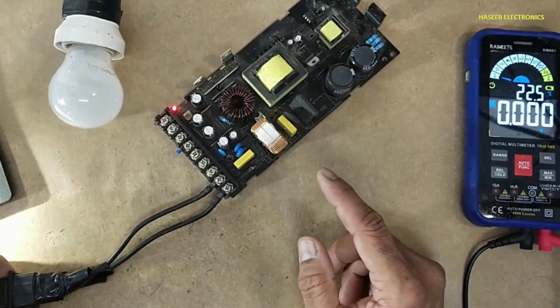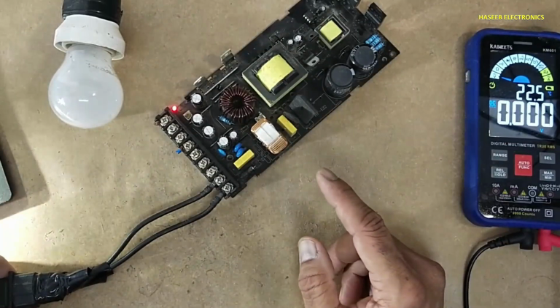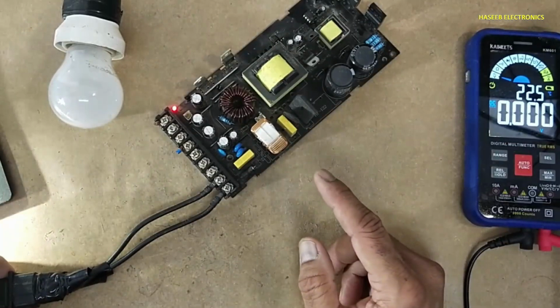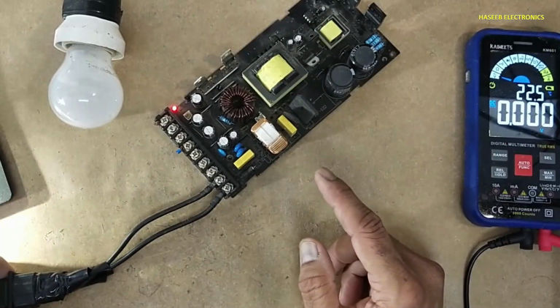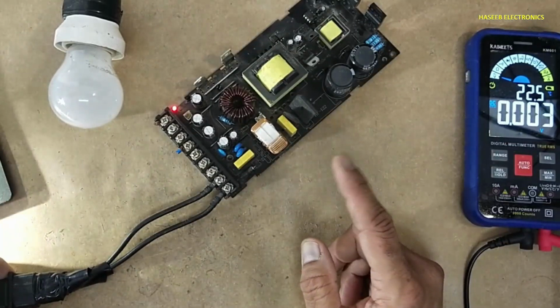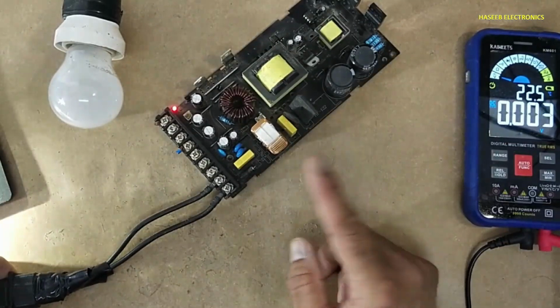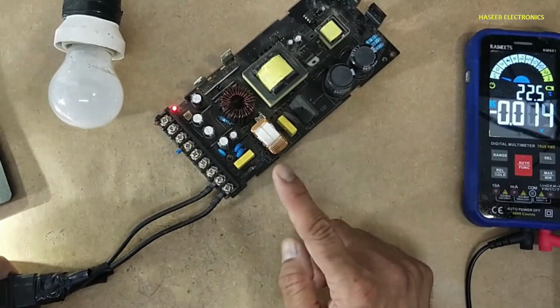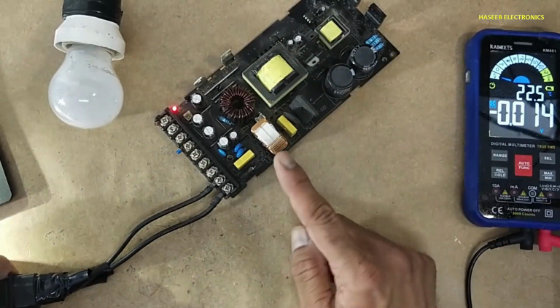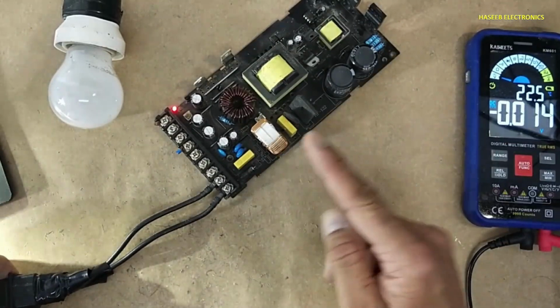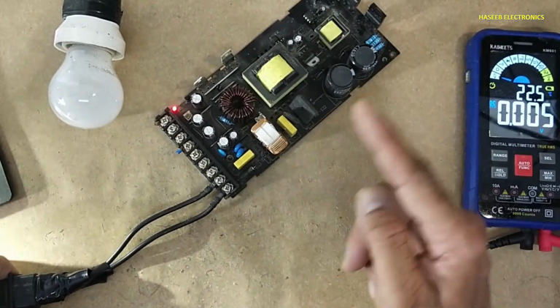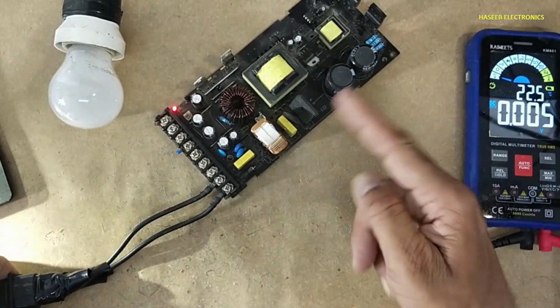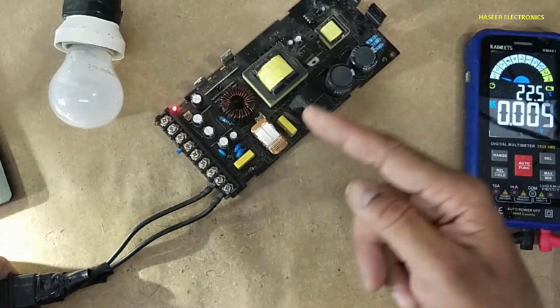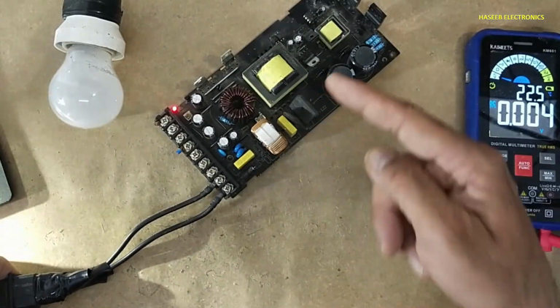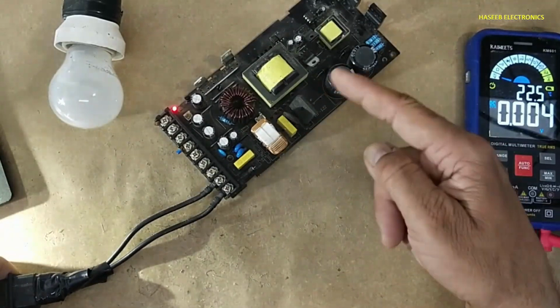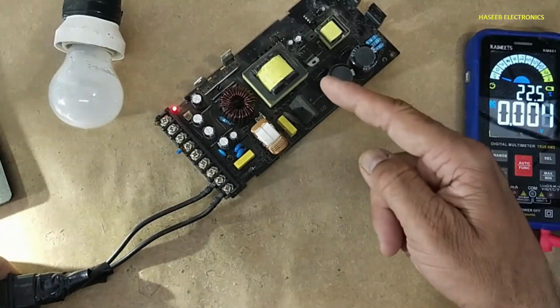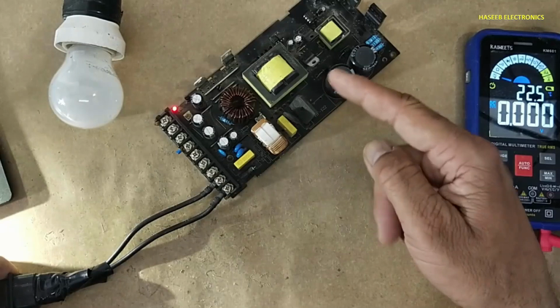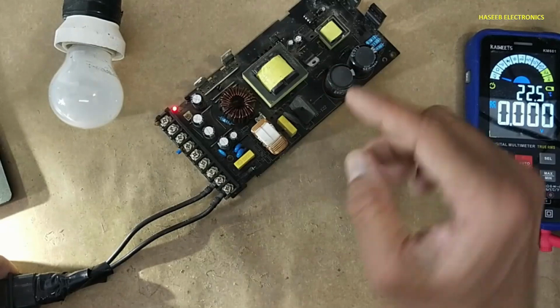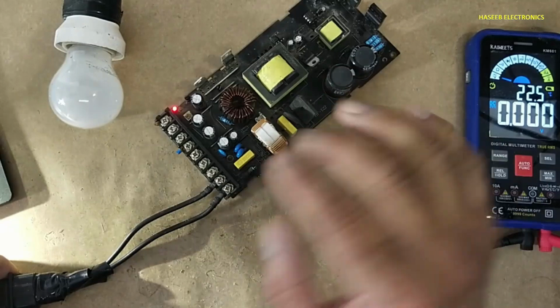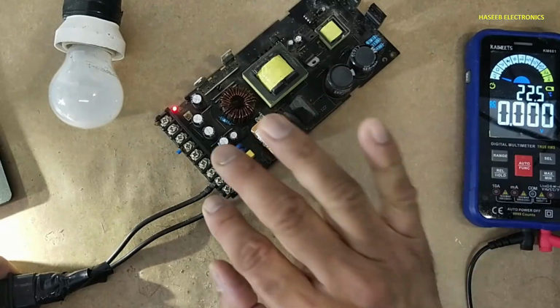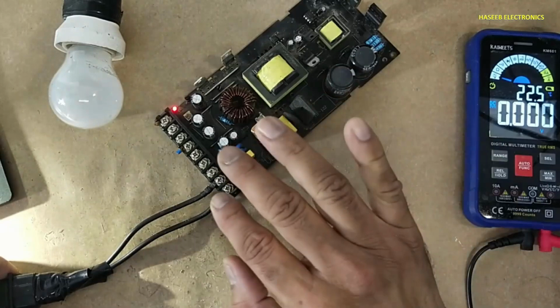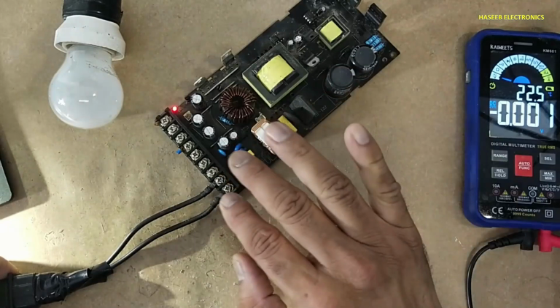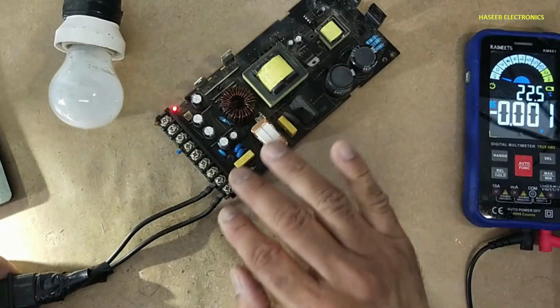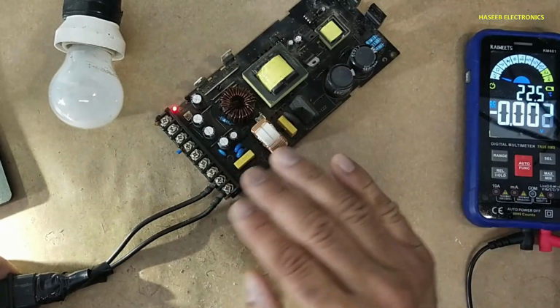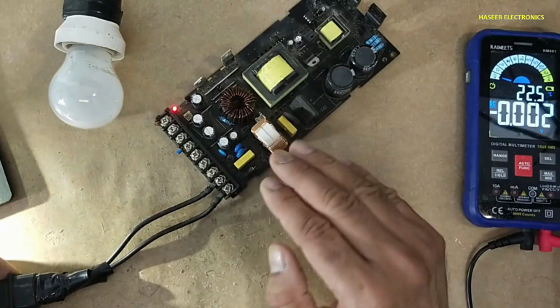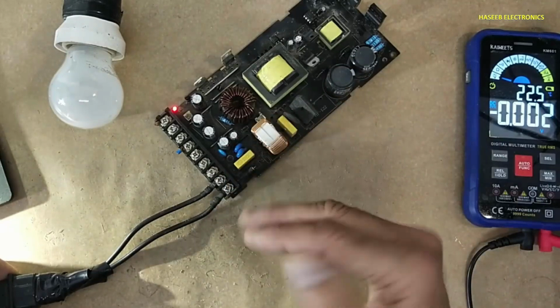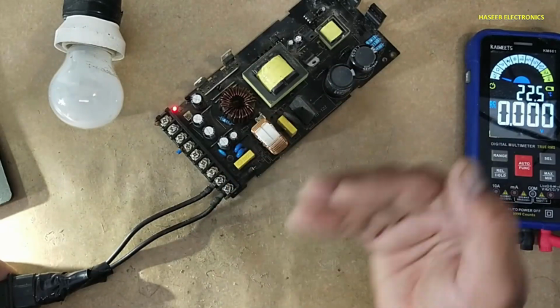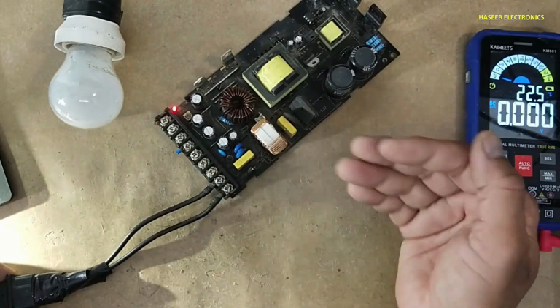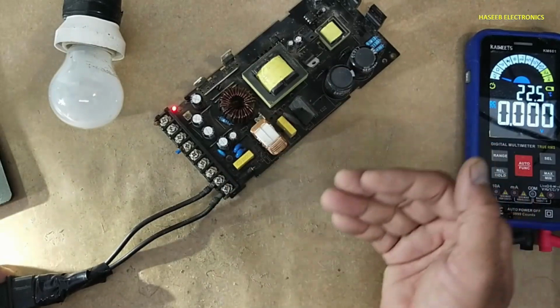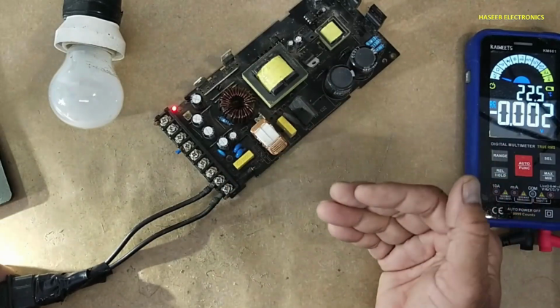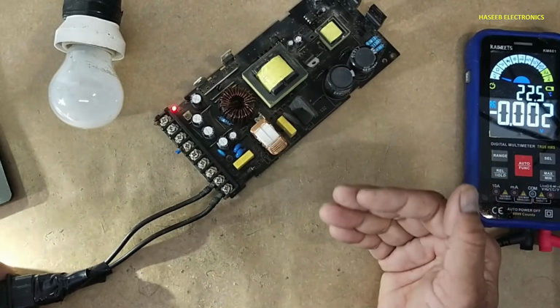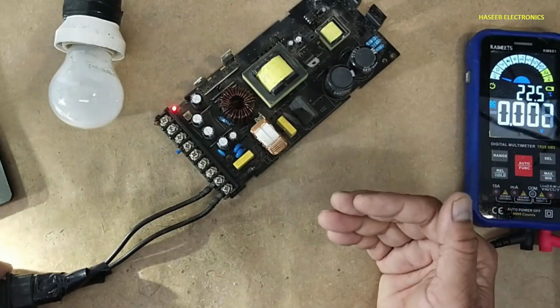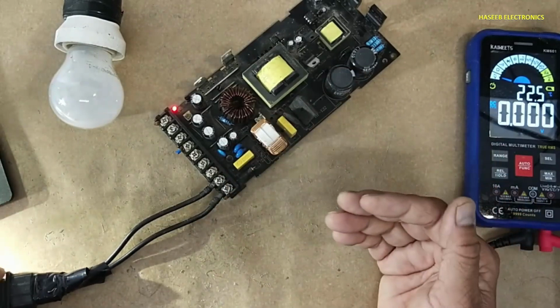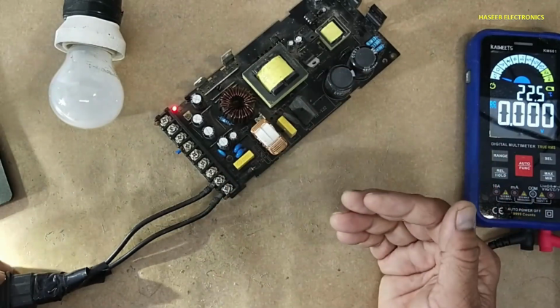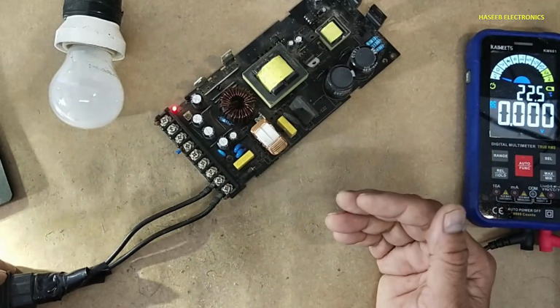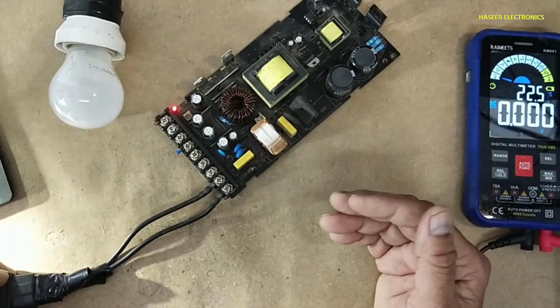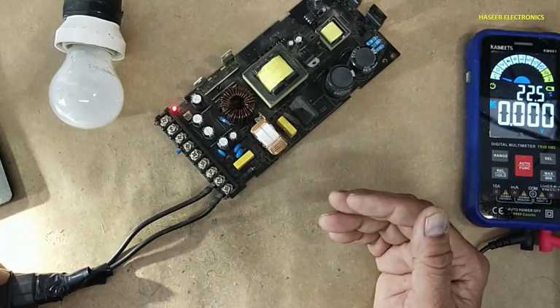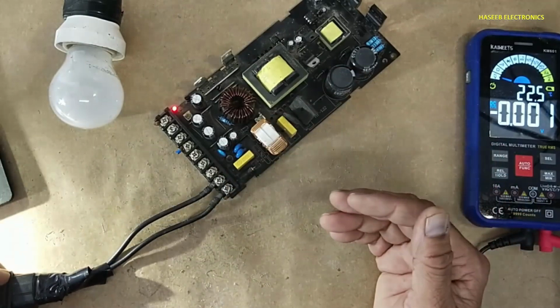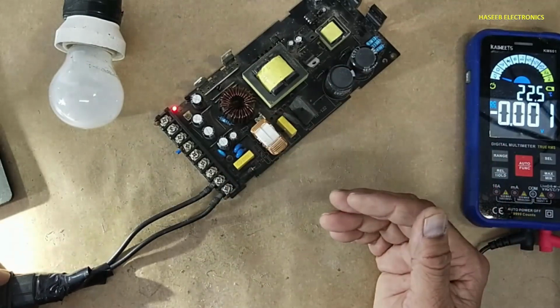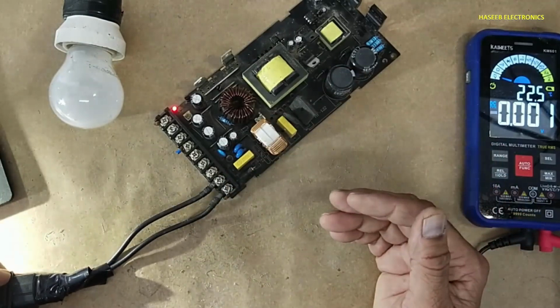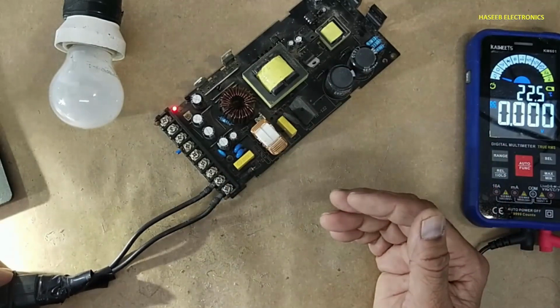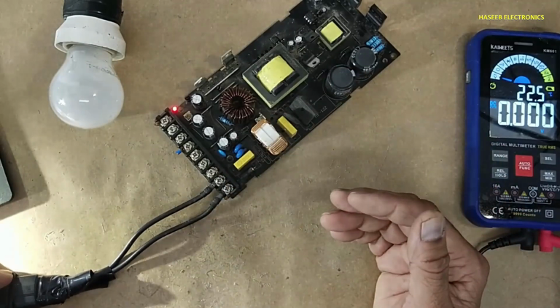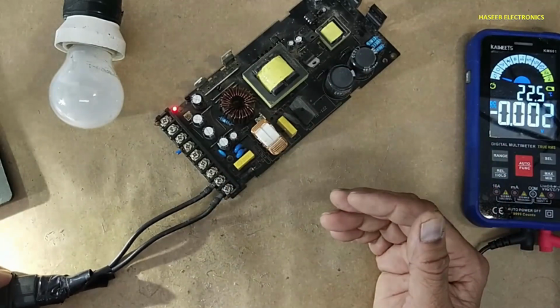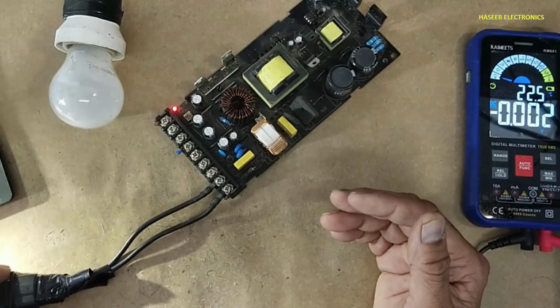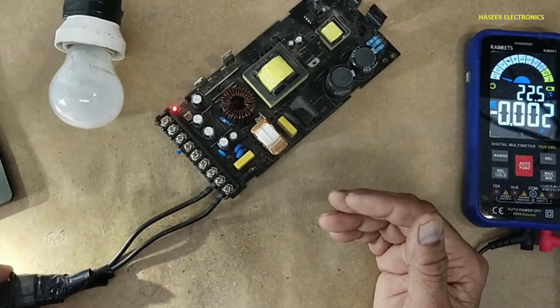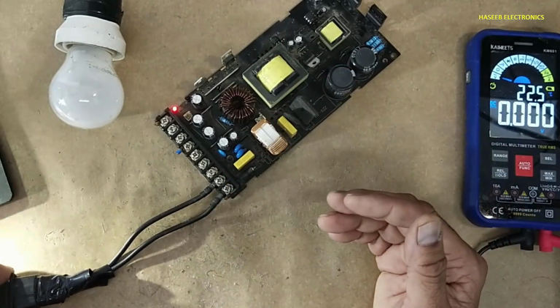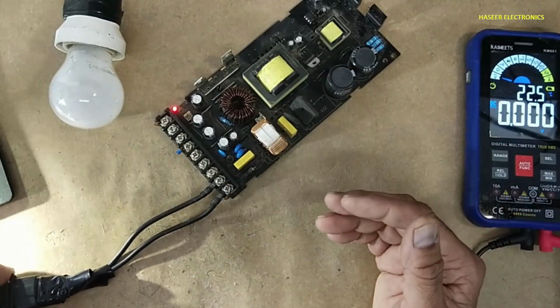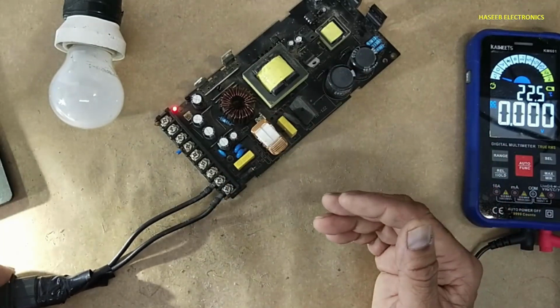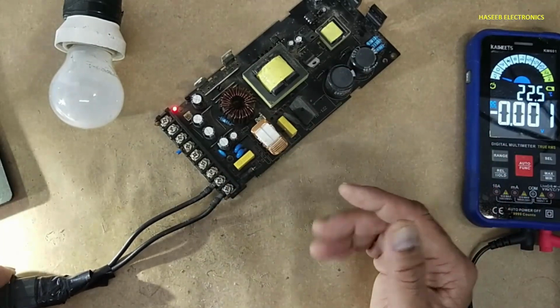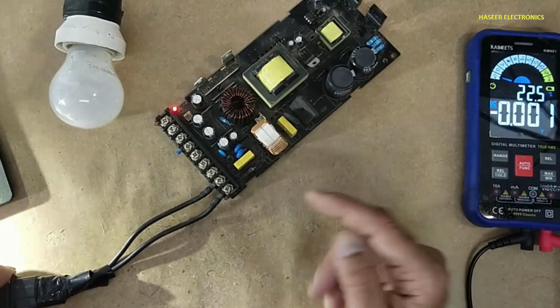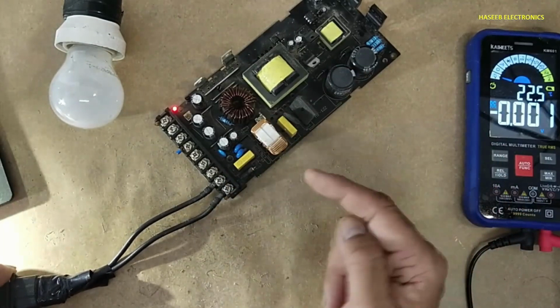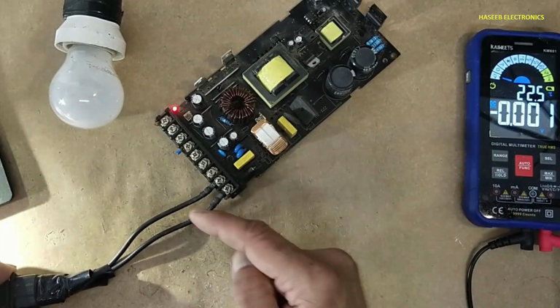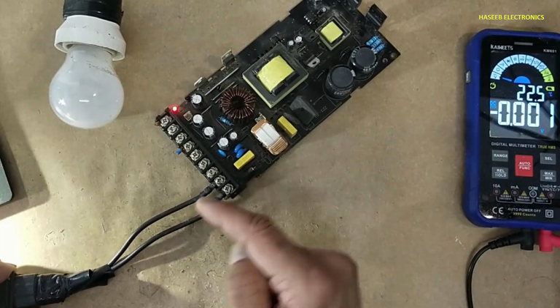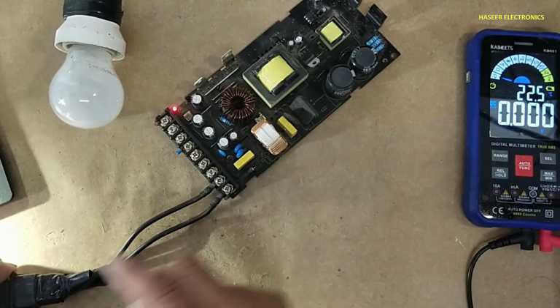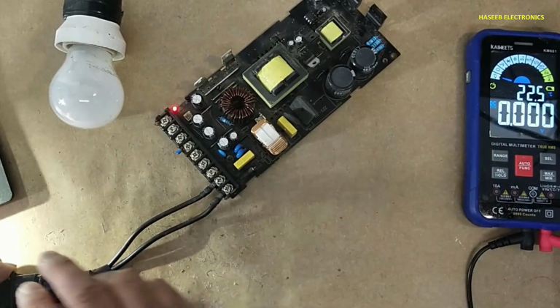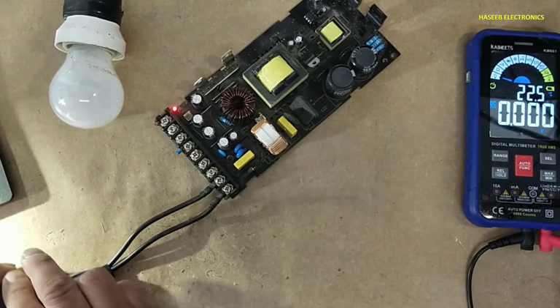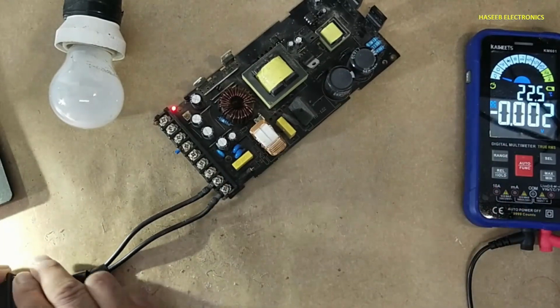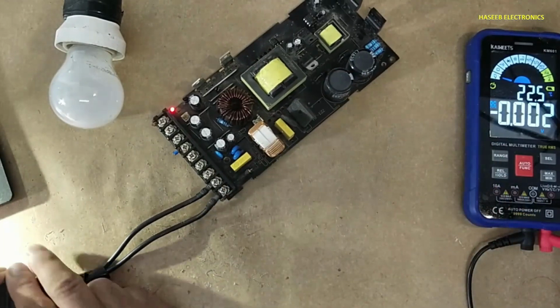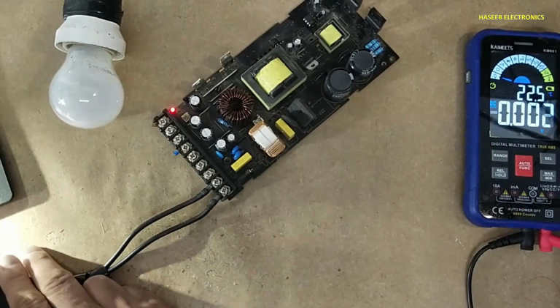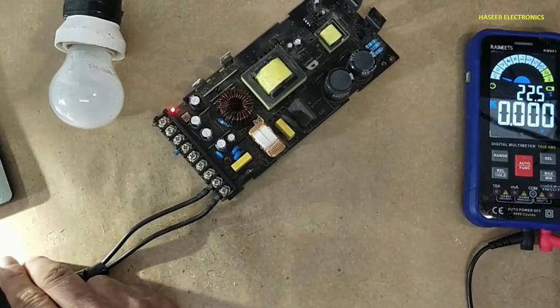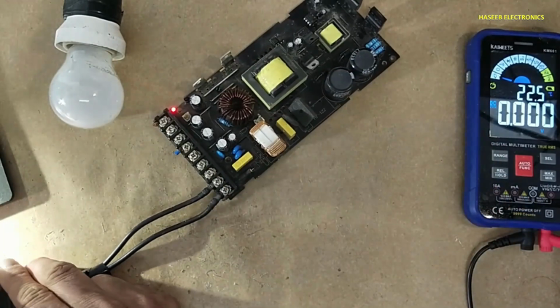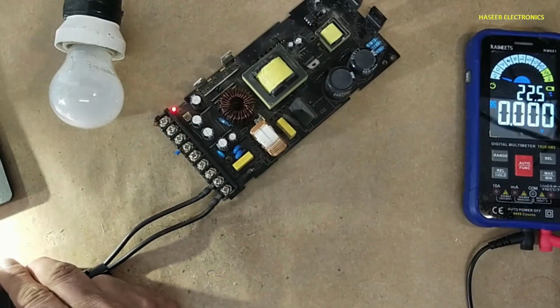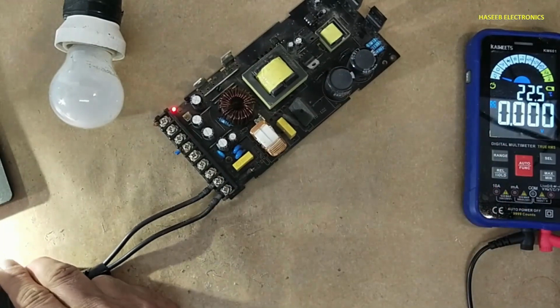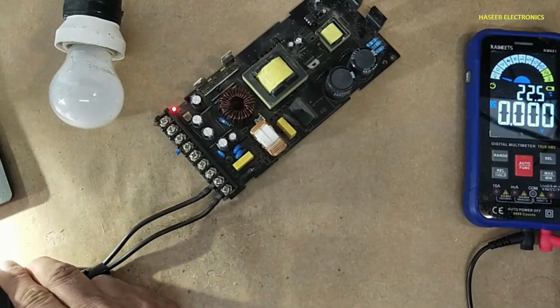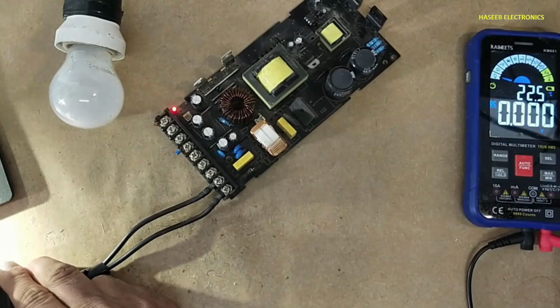Now I will install this power supply in its encasing to apply a load and we will verify it.